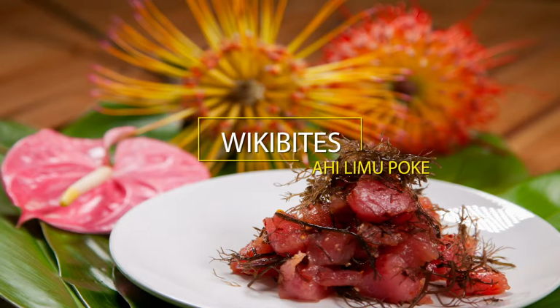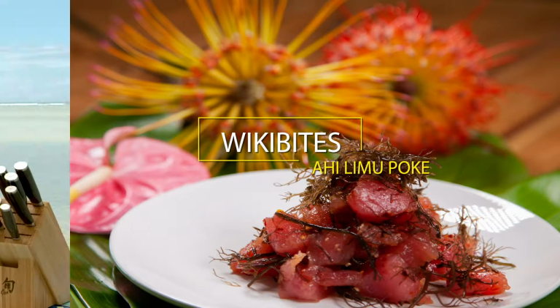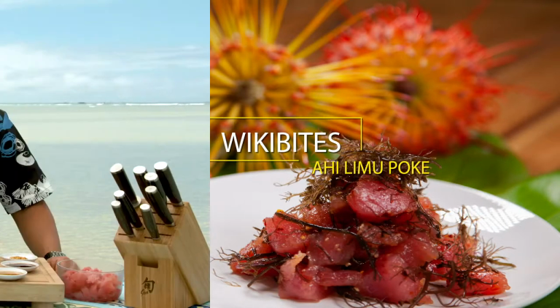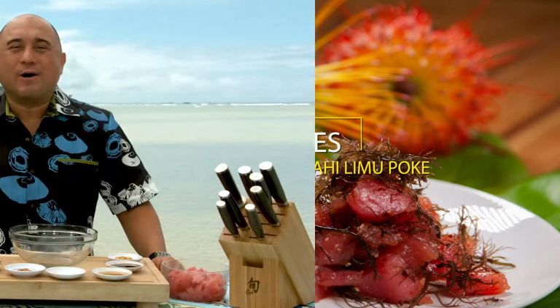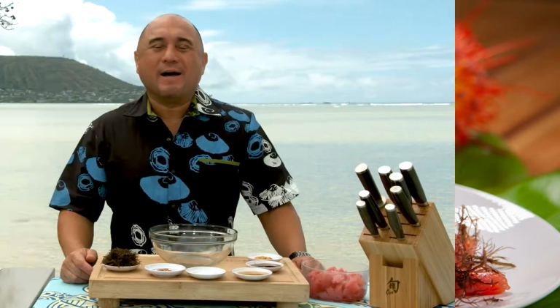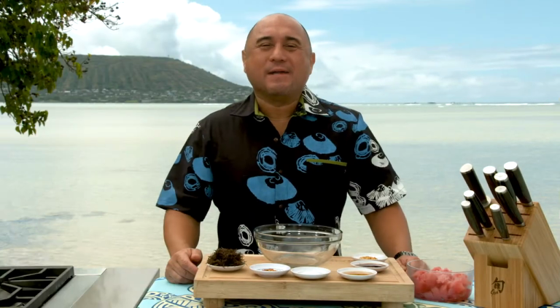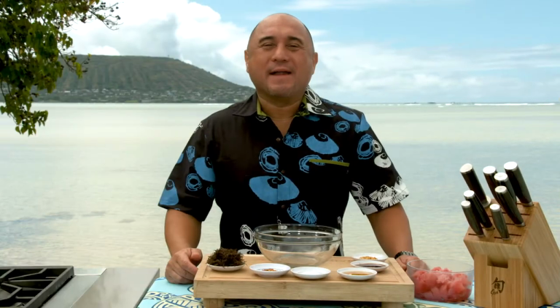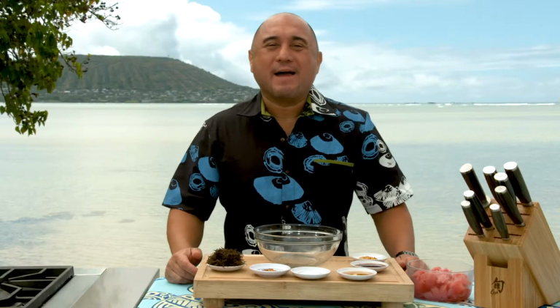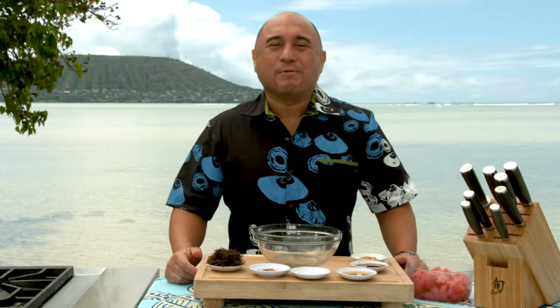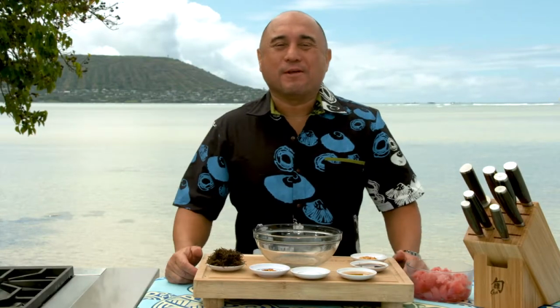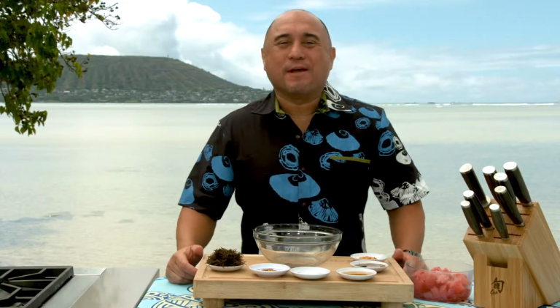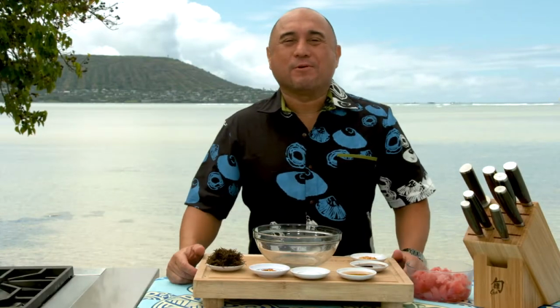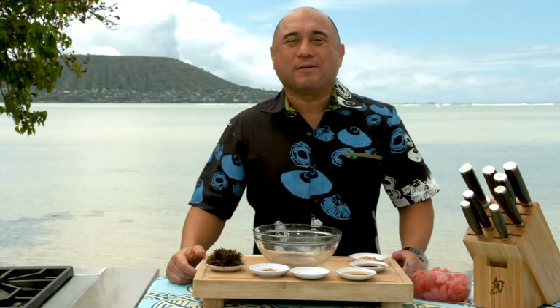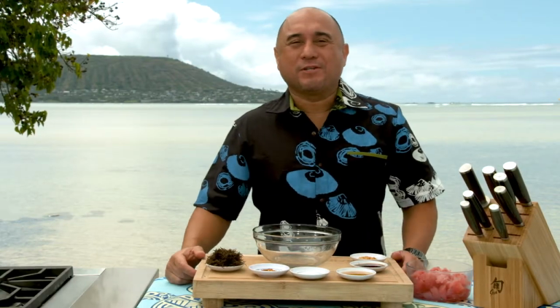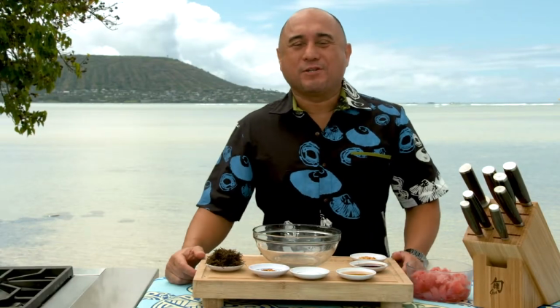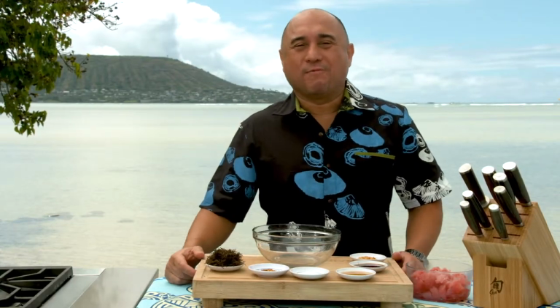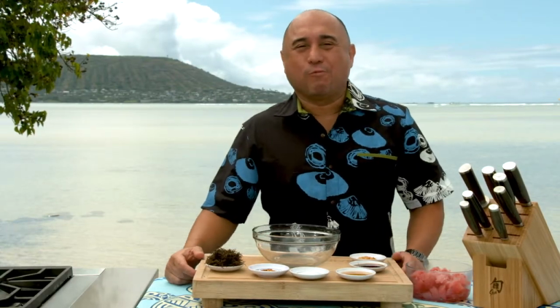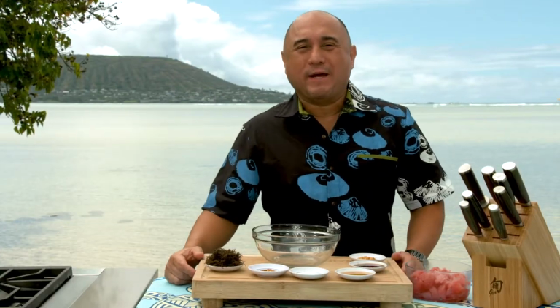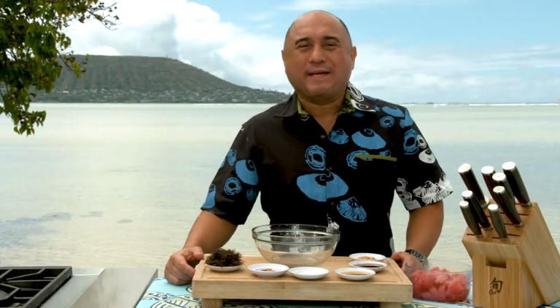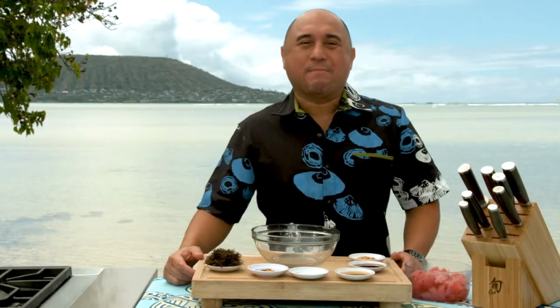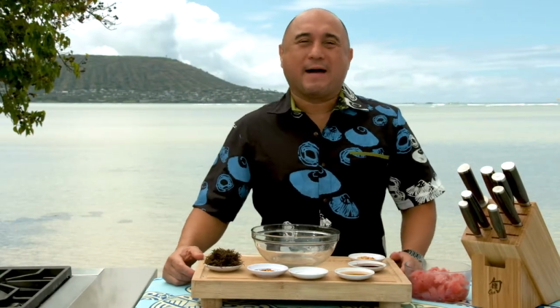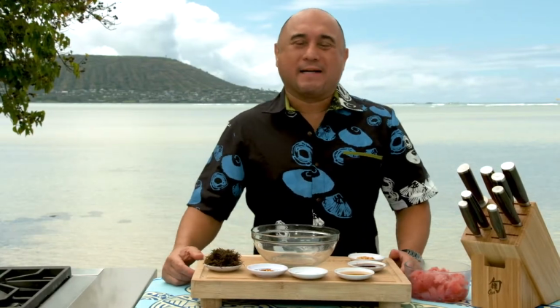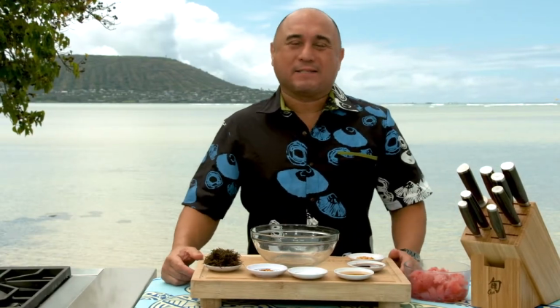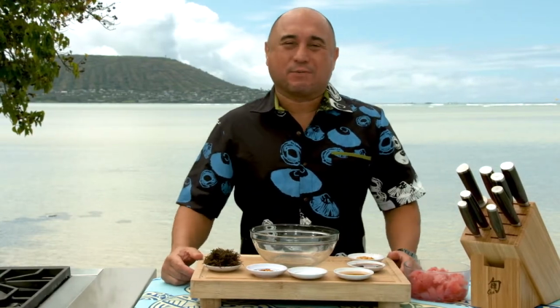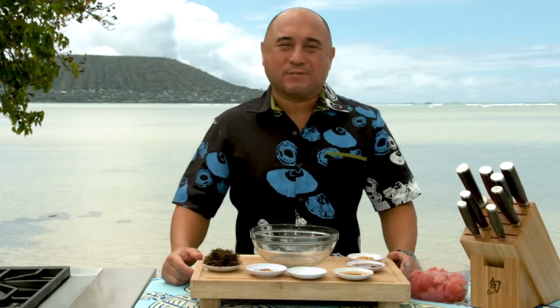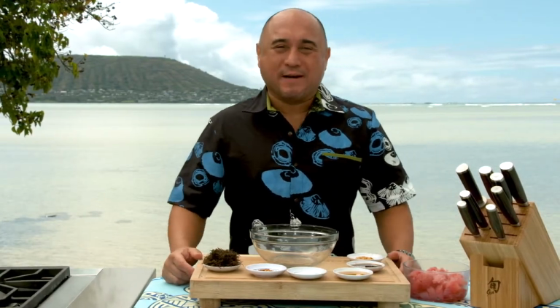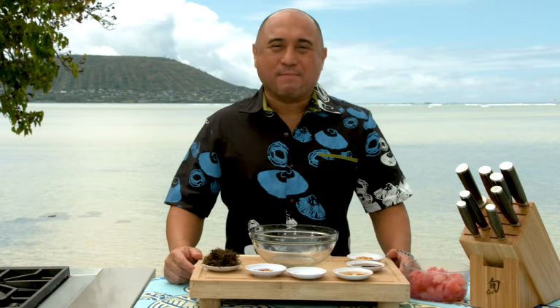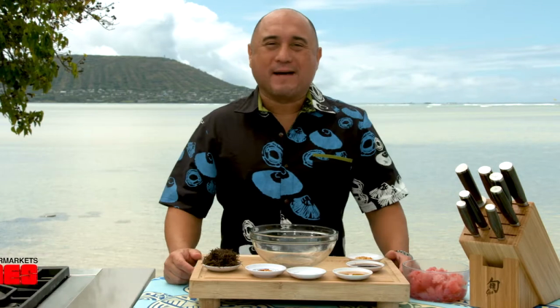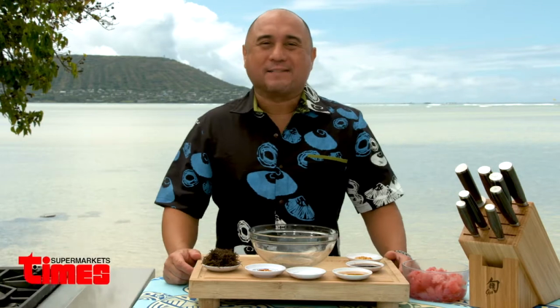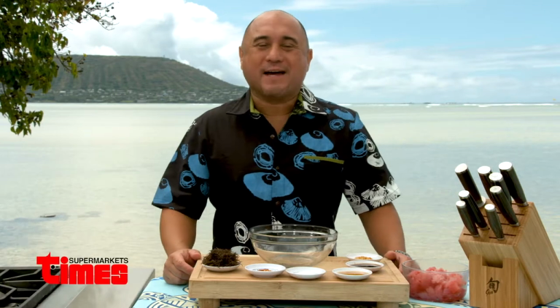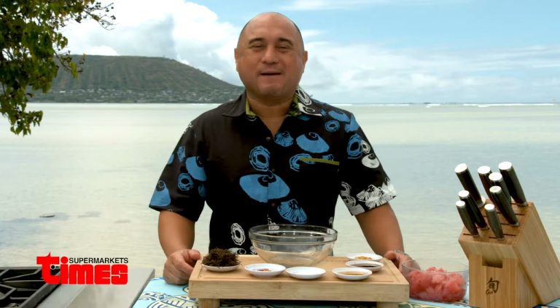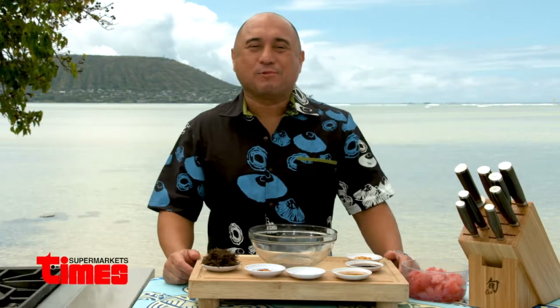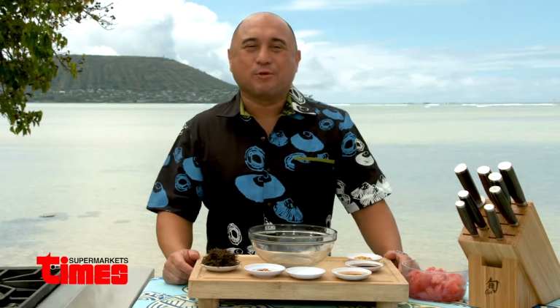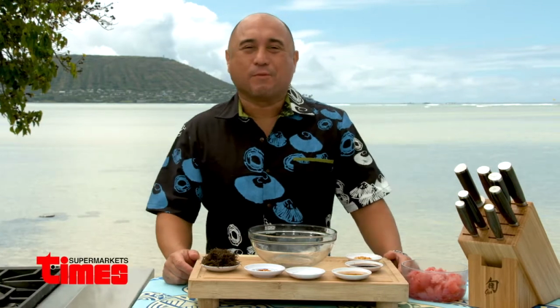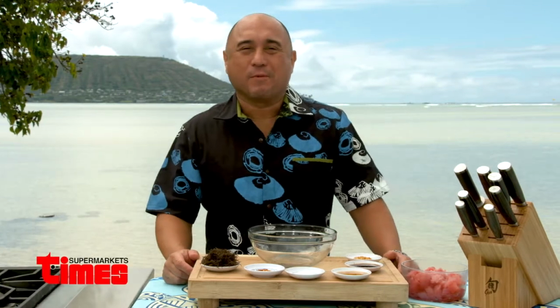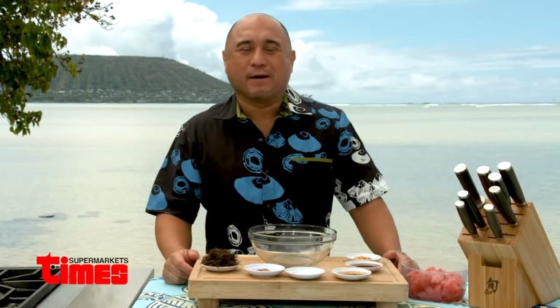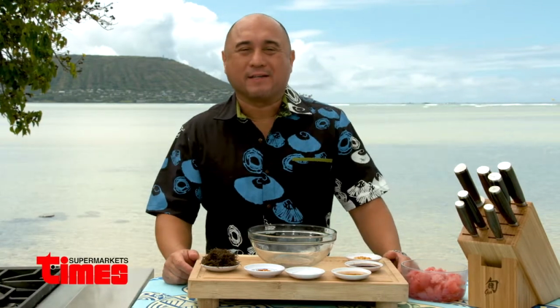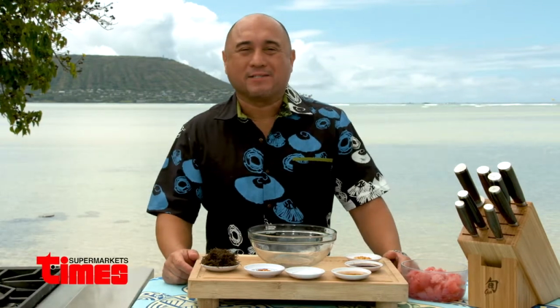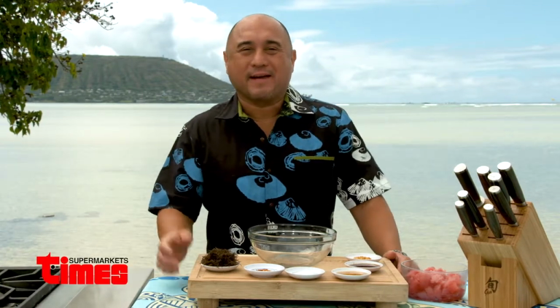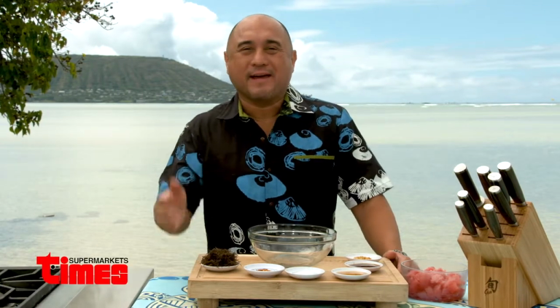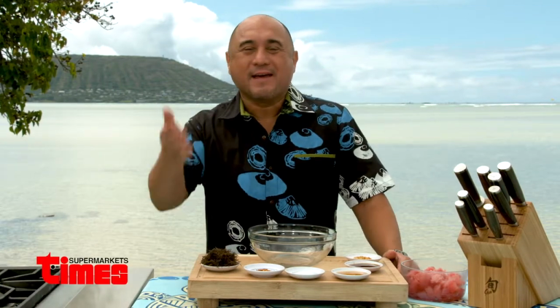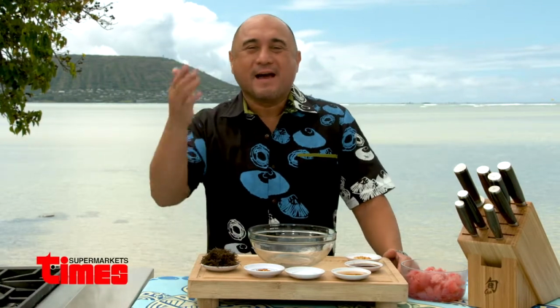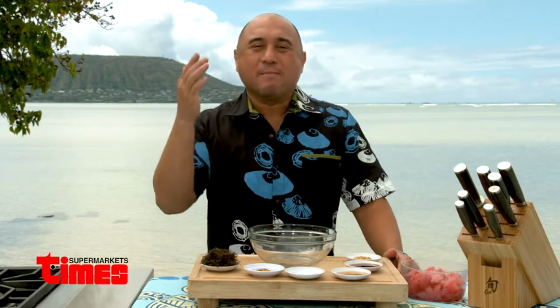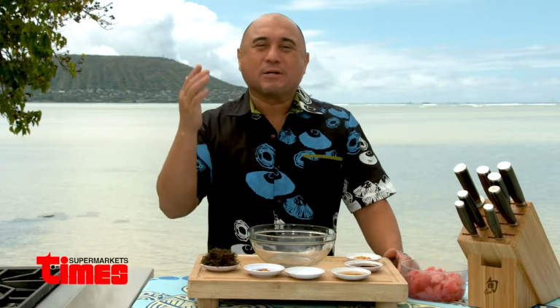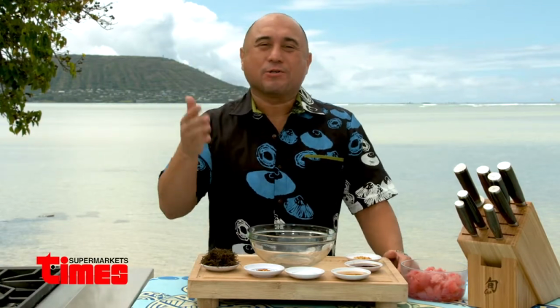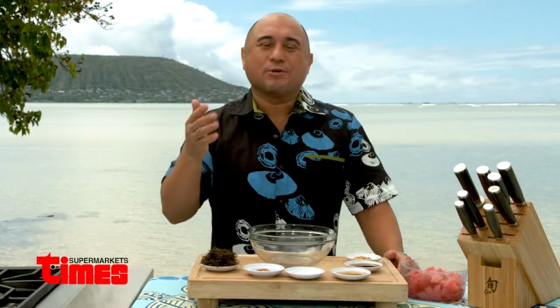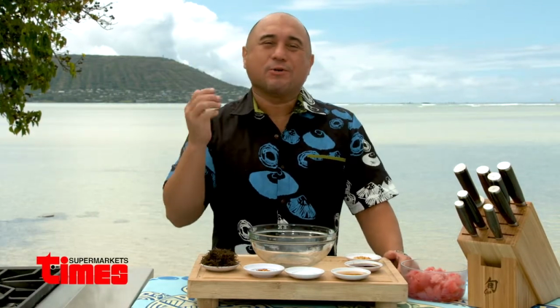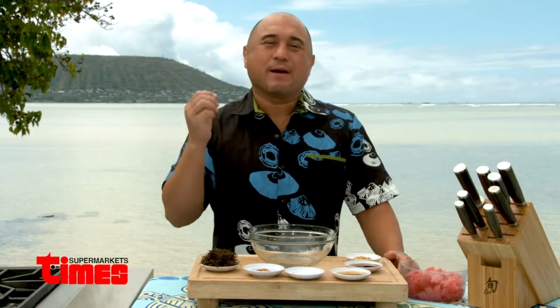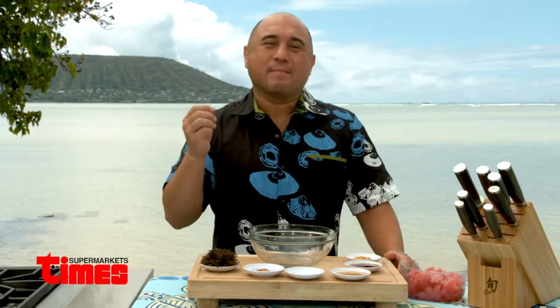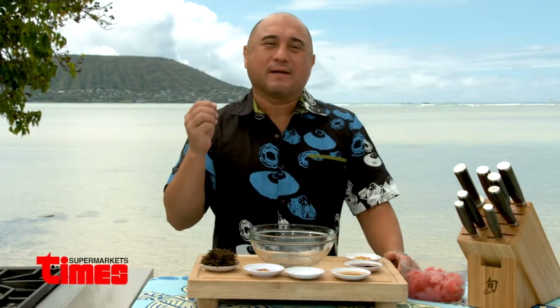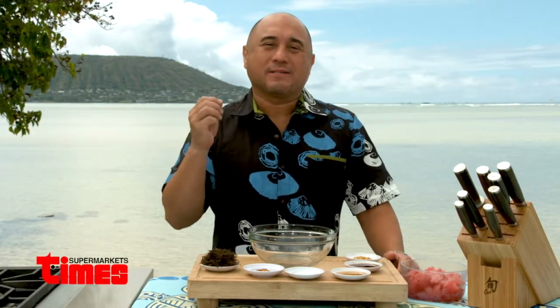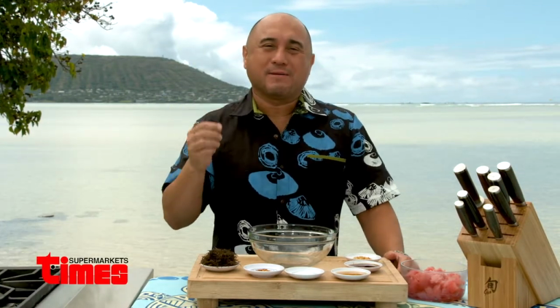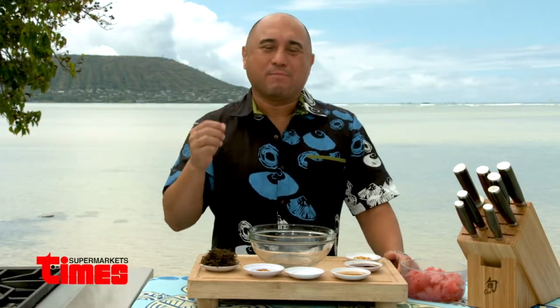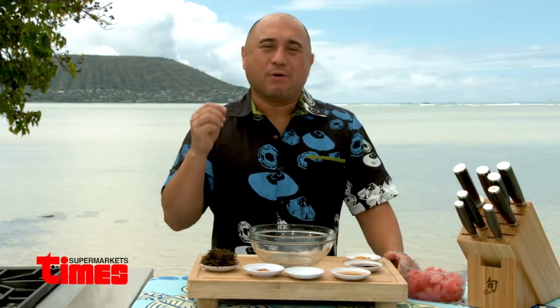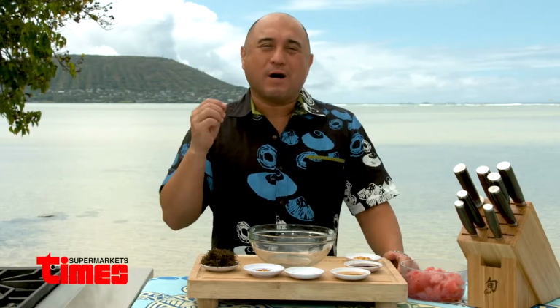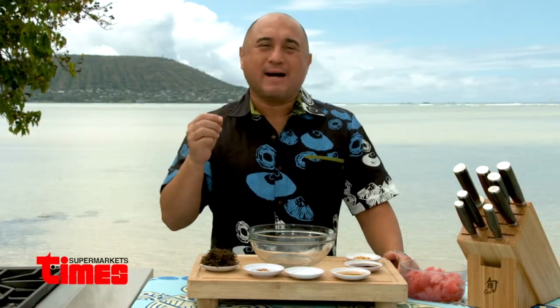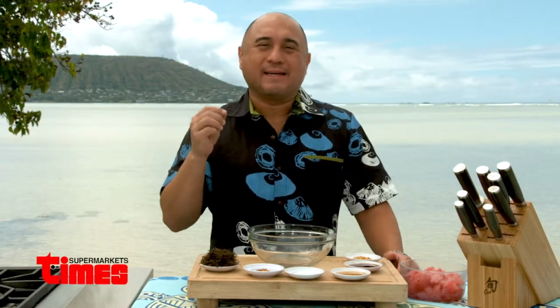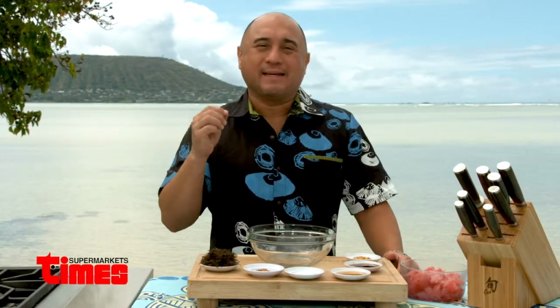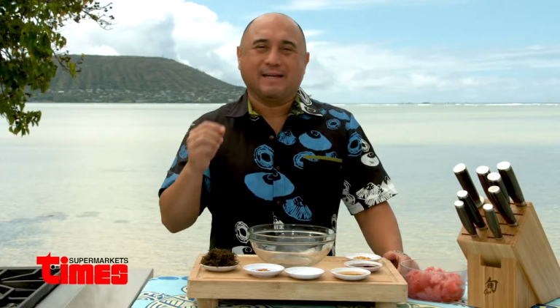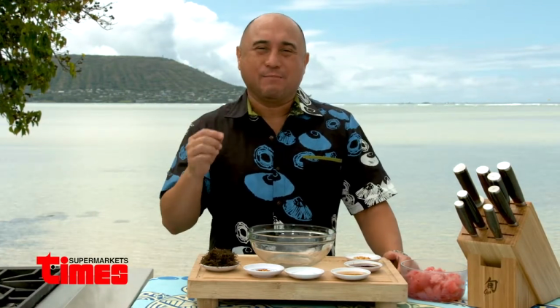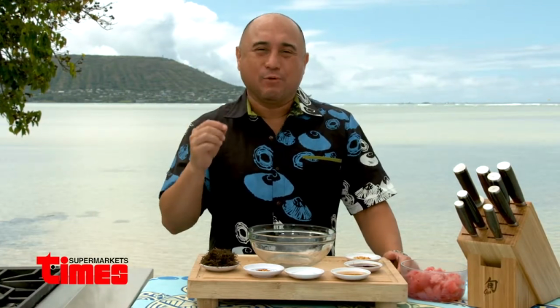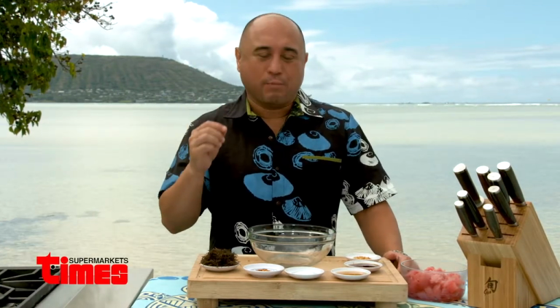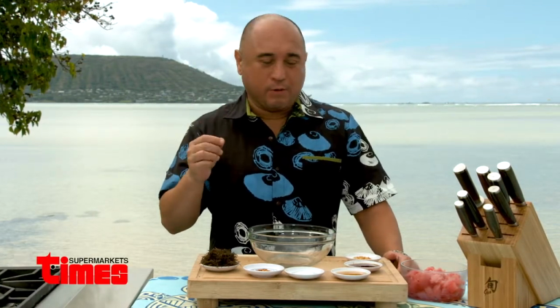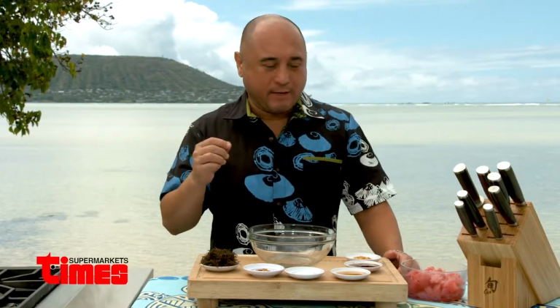Aloha, I'm Lanai with another edition of Wiki Bites presented by Time Supermarkets. Today I'm going to show you how to make a simple ahi limu poke.